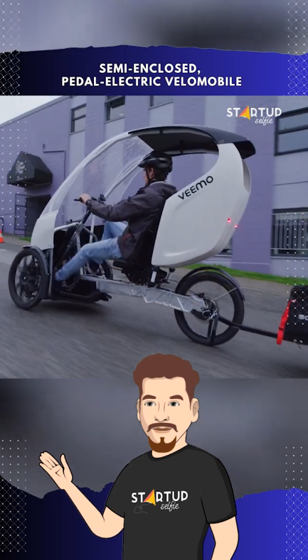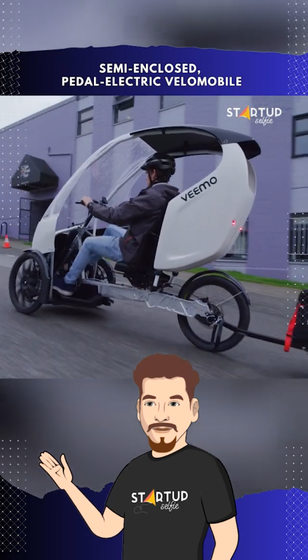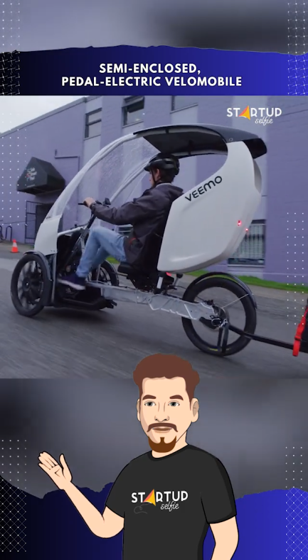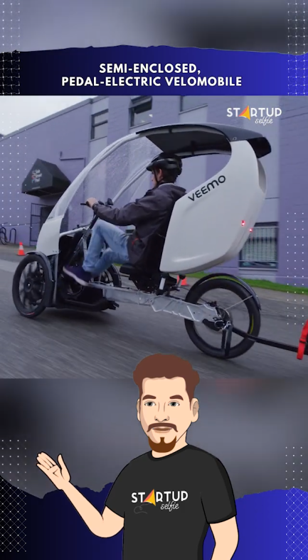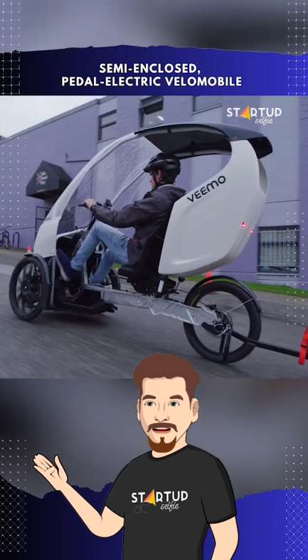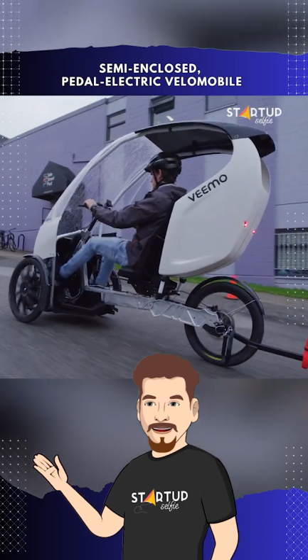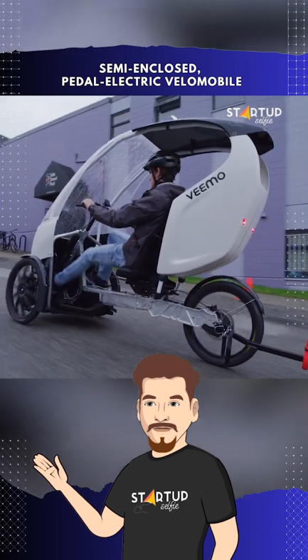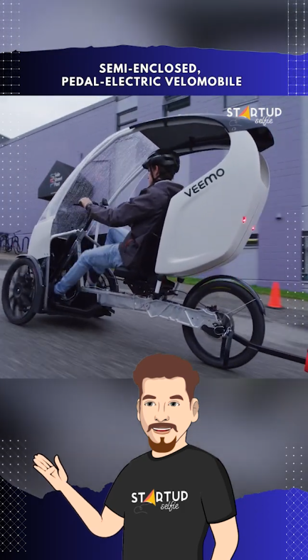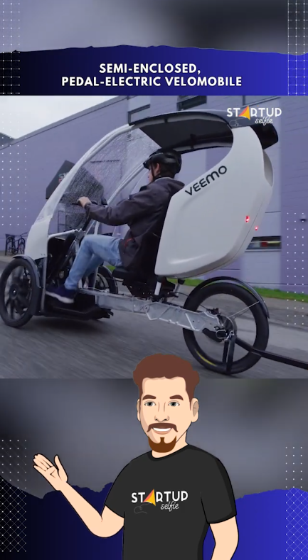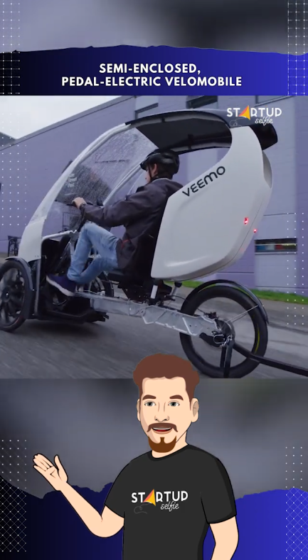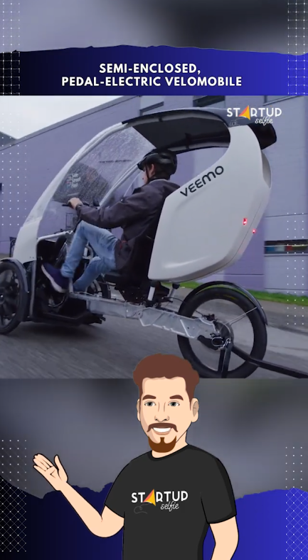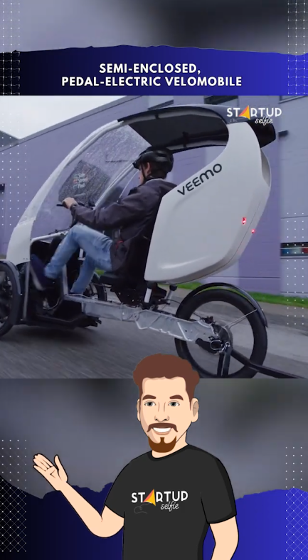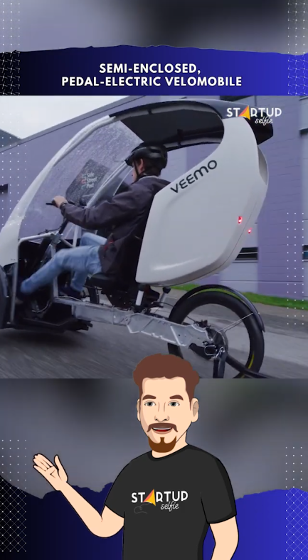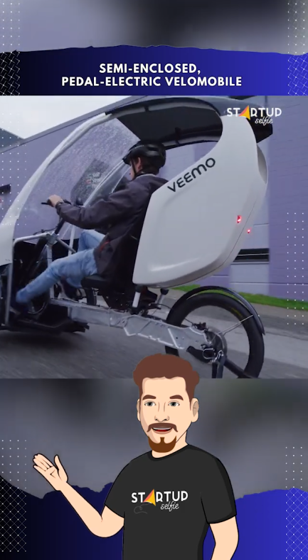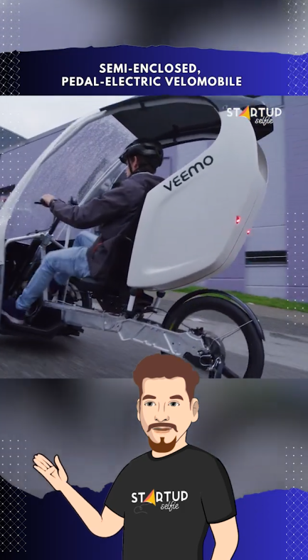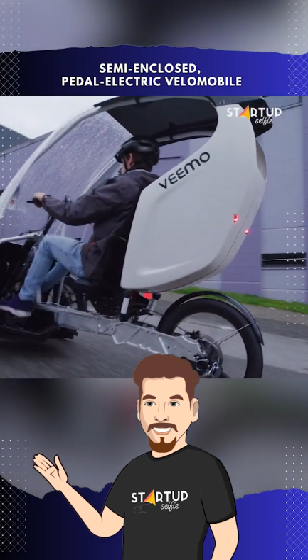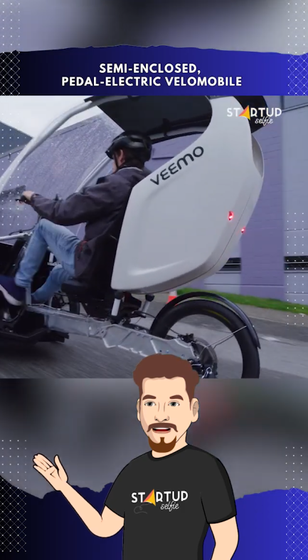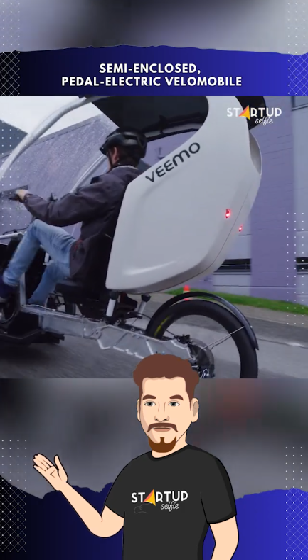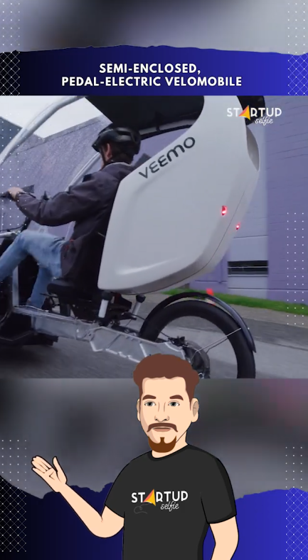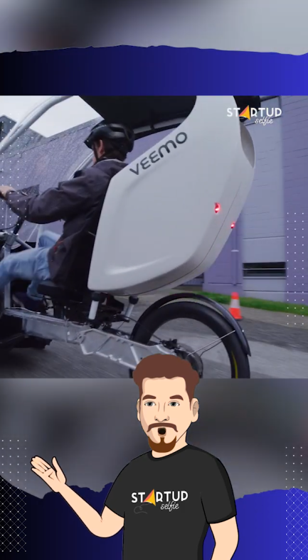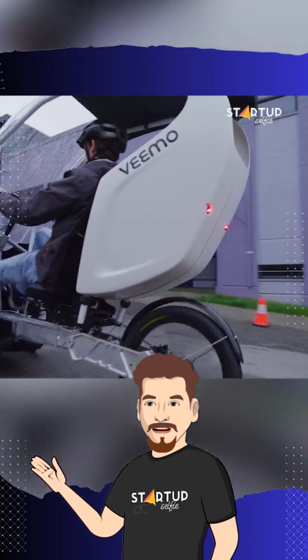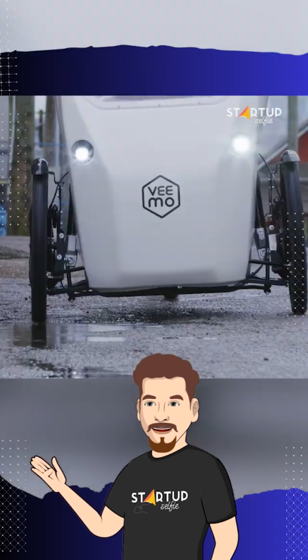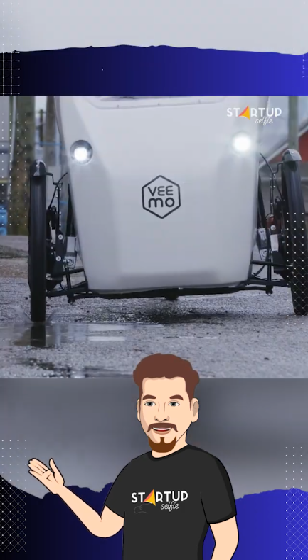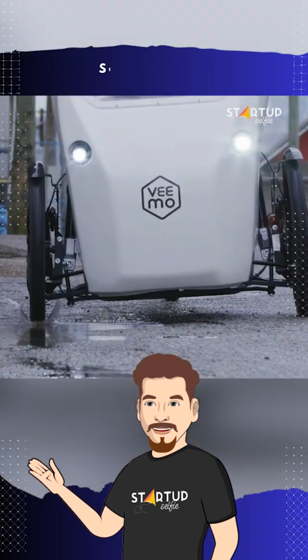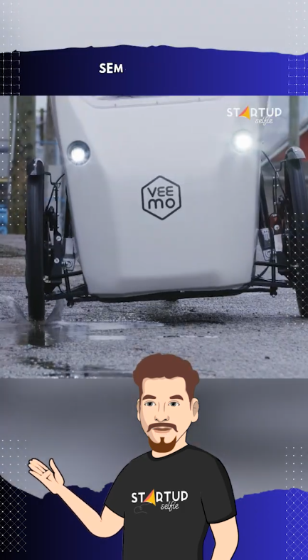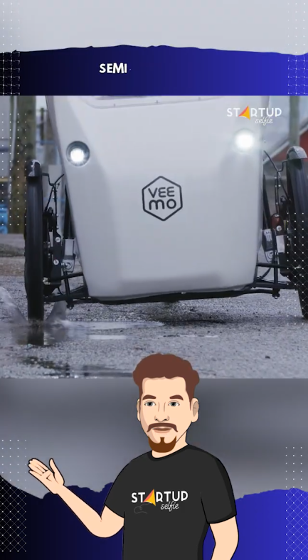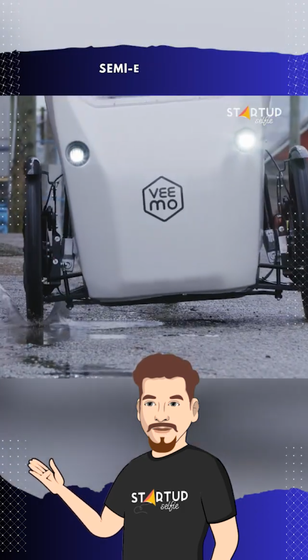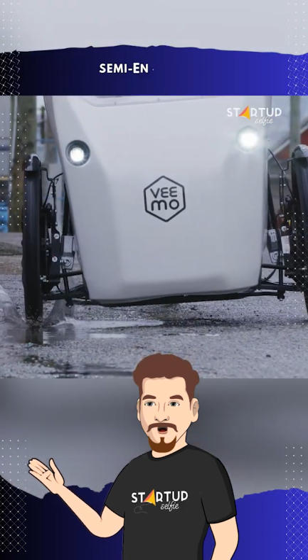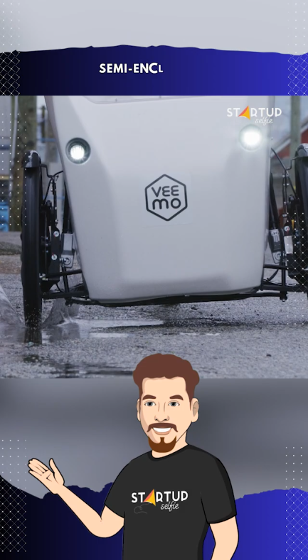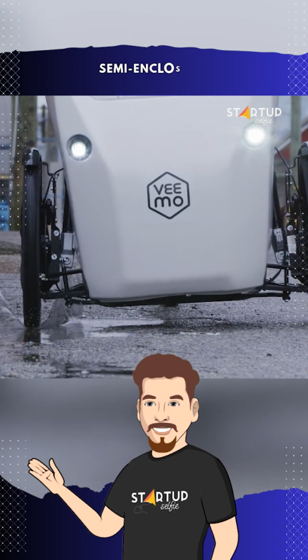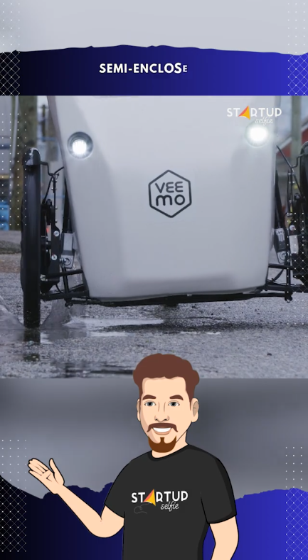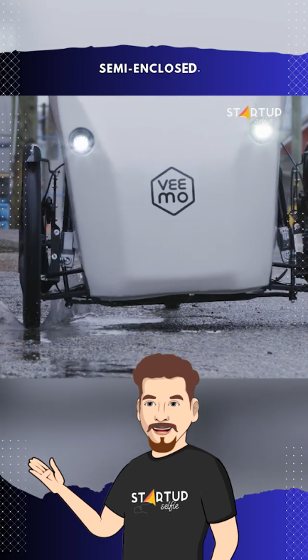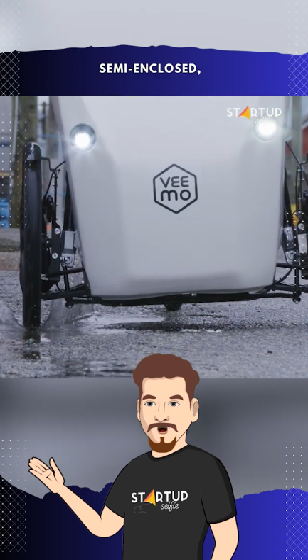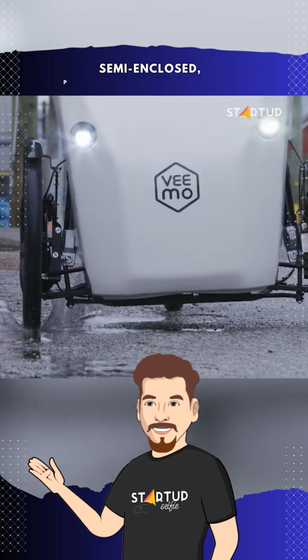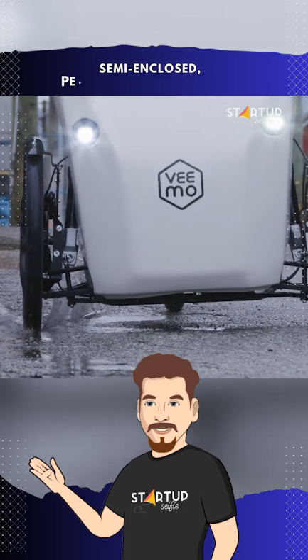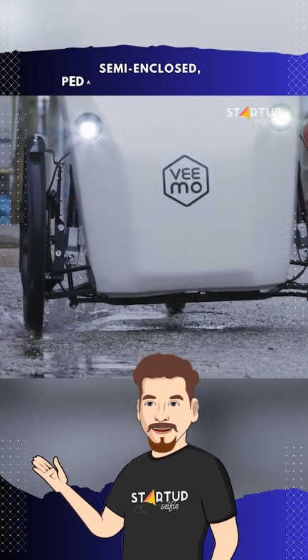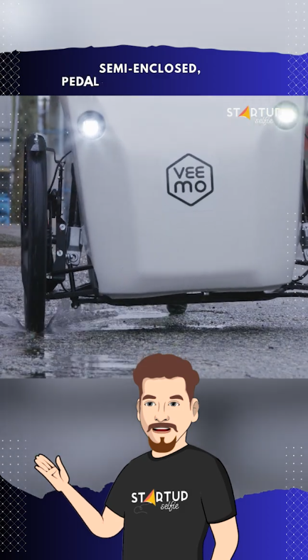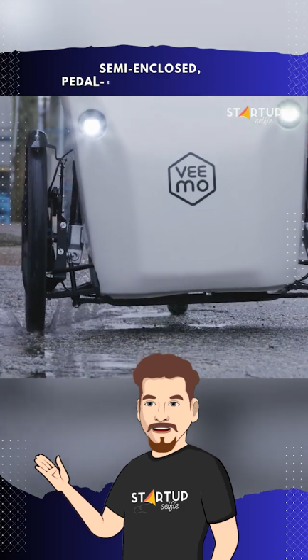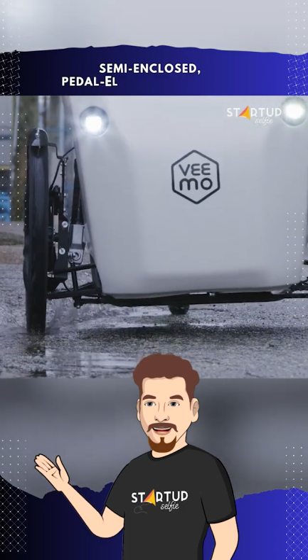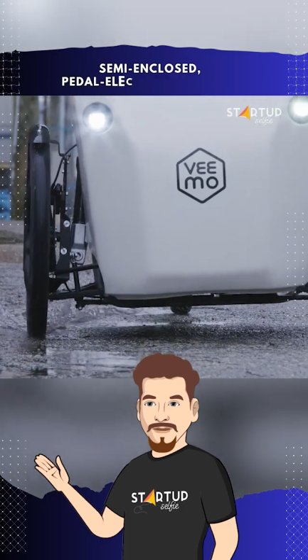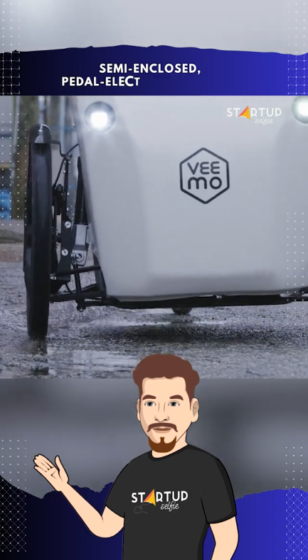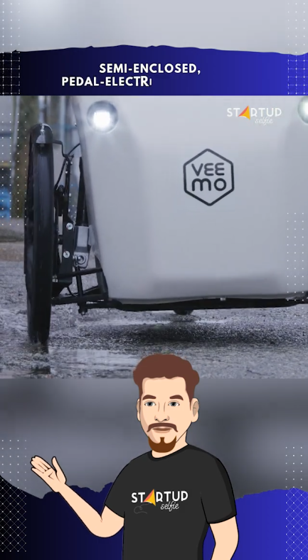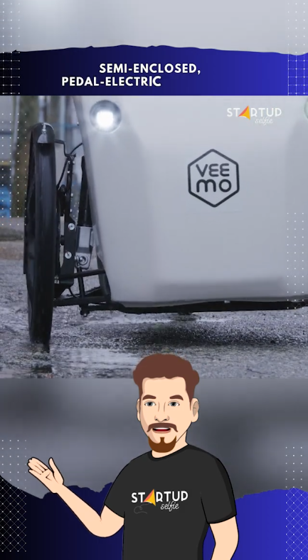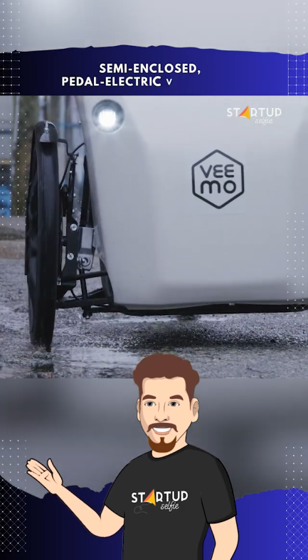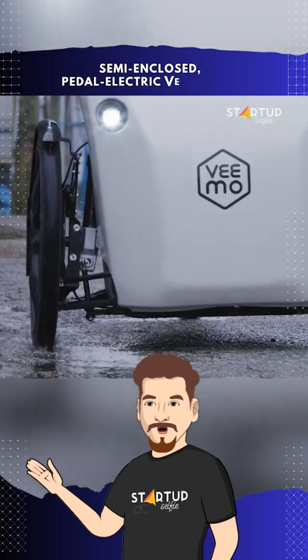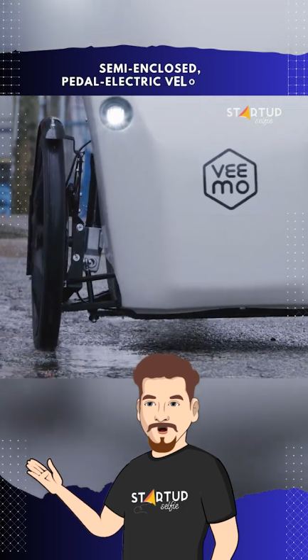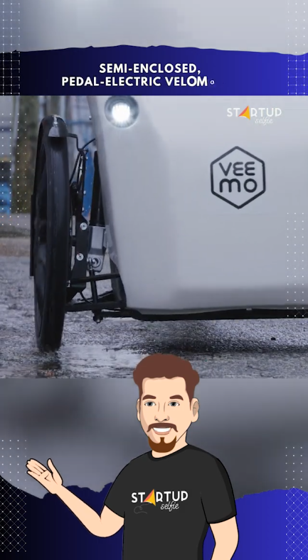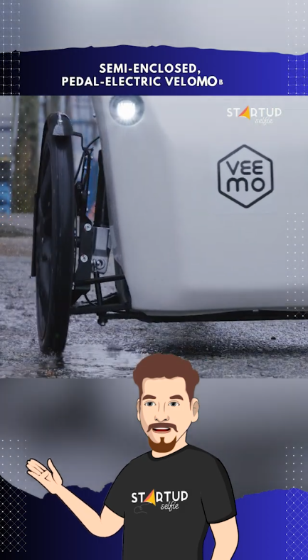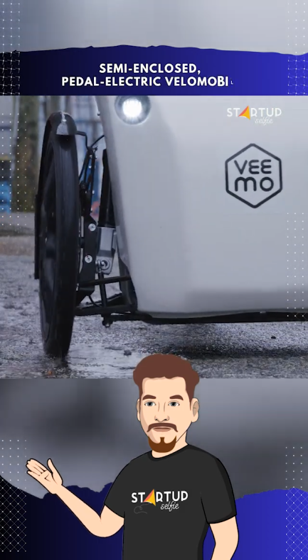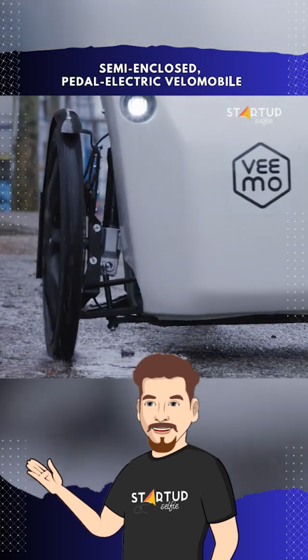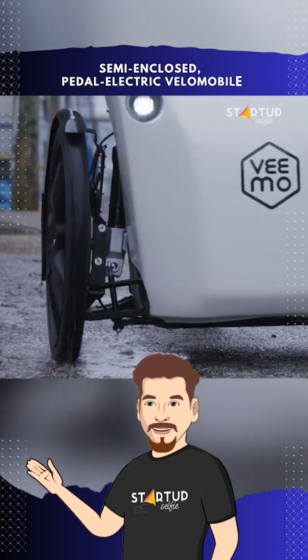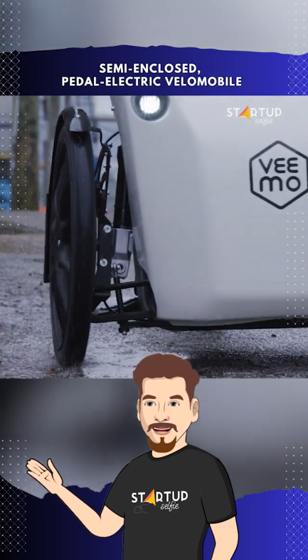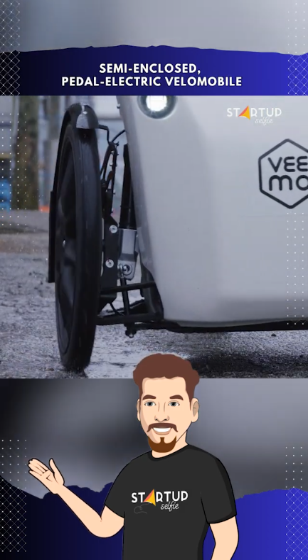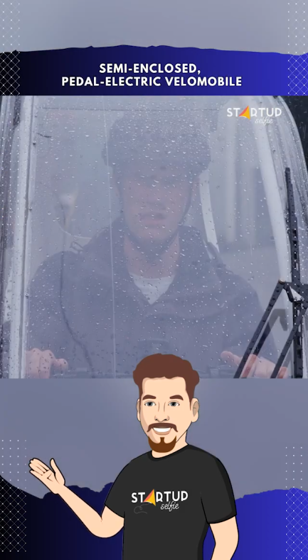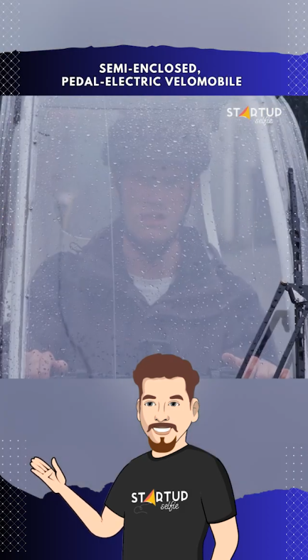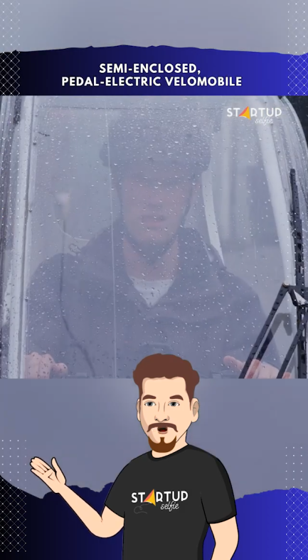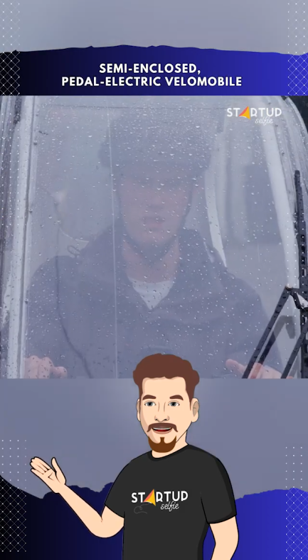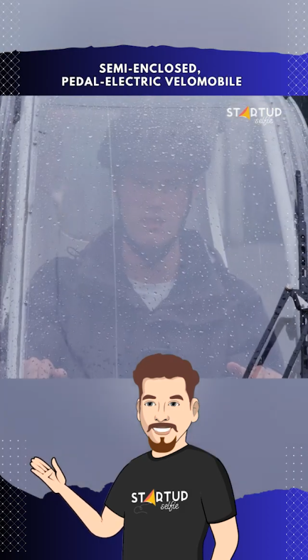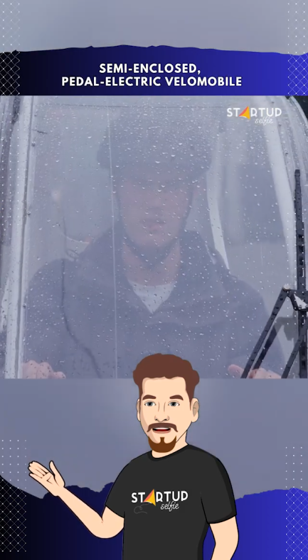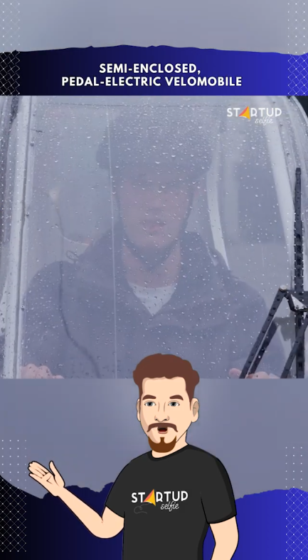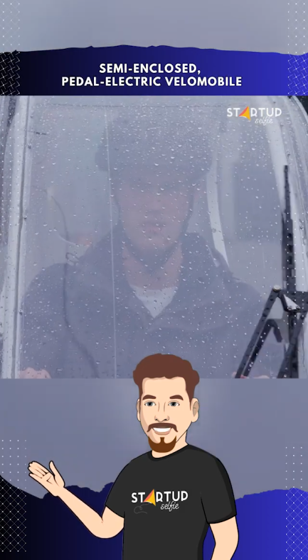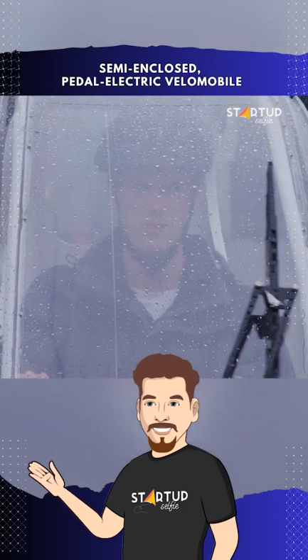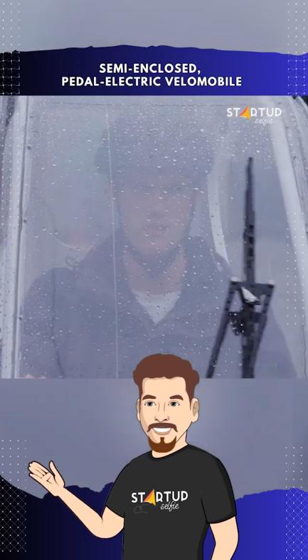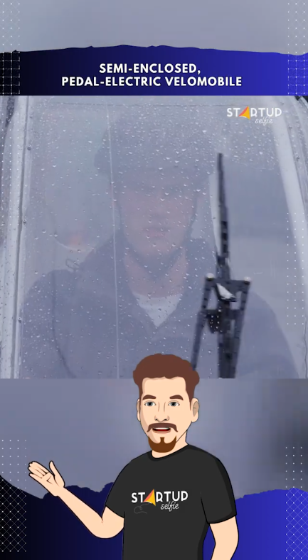The Vimo SE comes equipped with an e-pod enclosure, protecting riders from the elements and ensuring a comfortable ride in varying weather conditions.